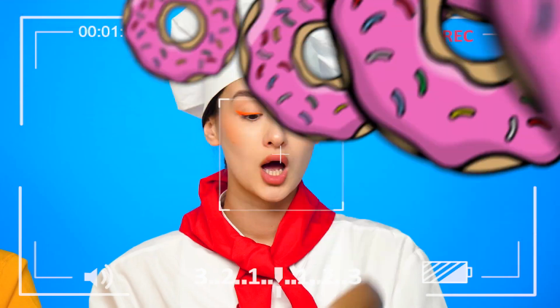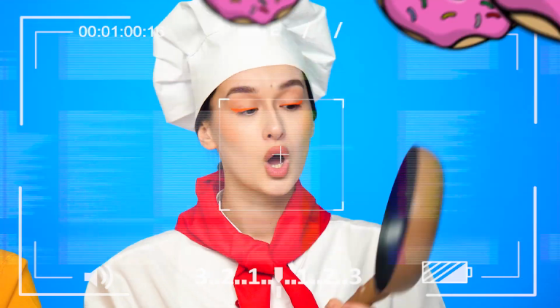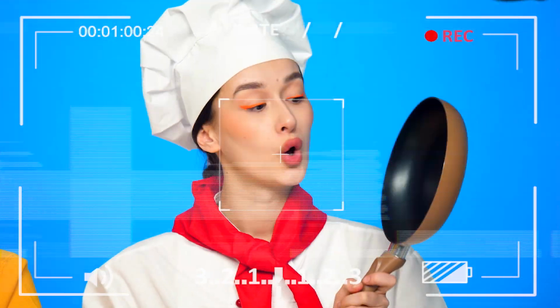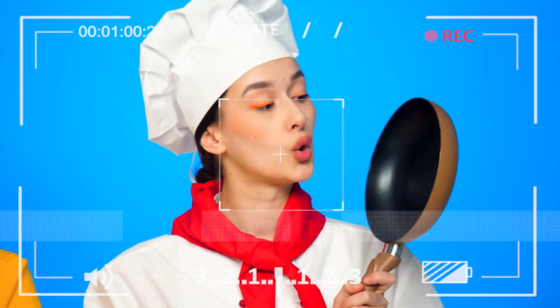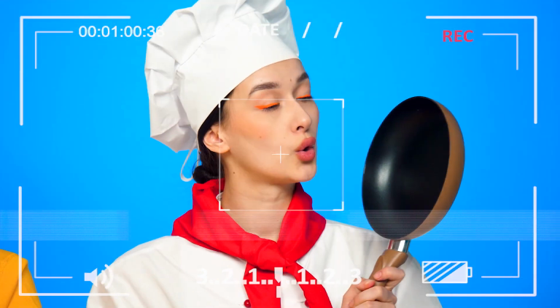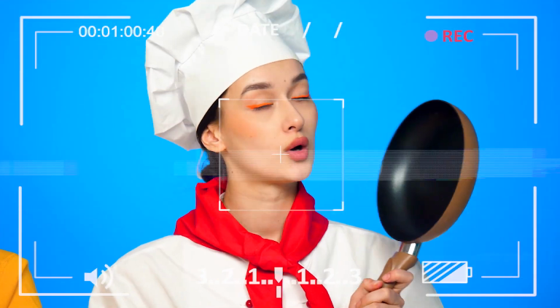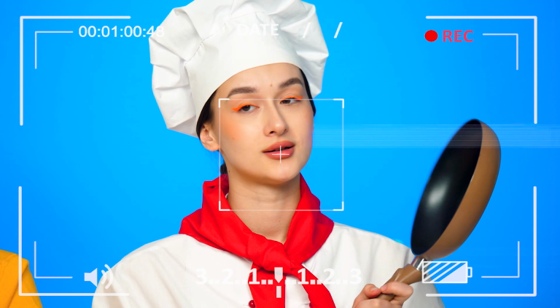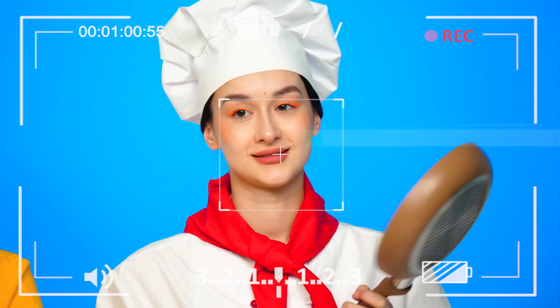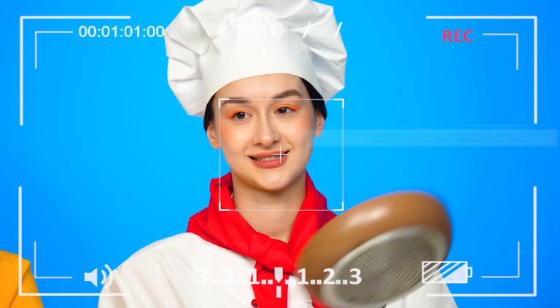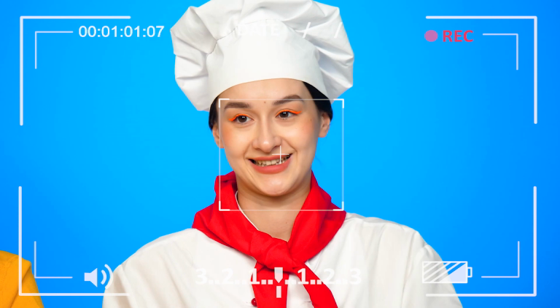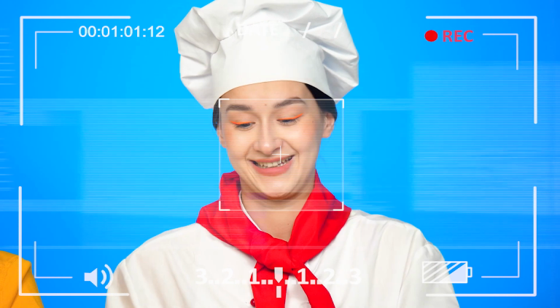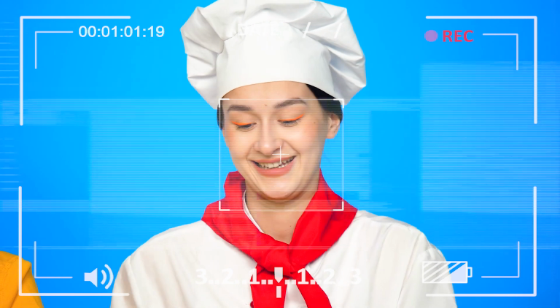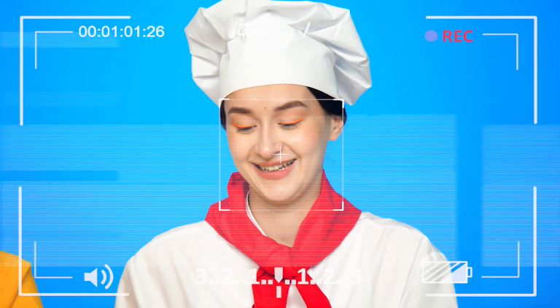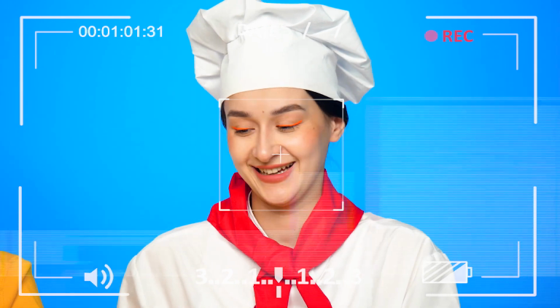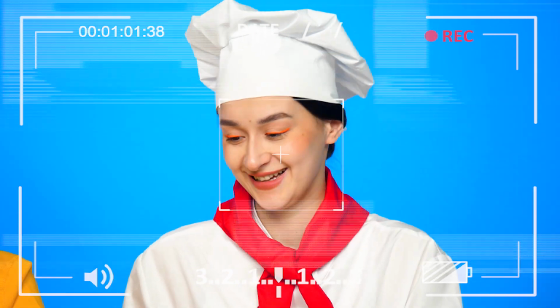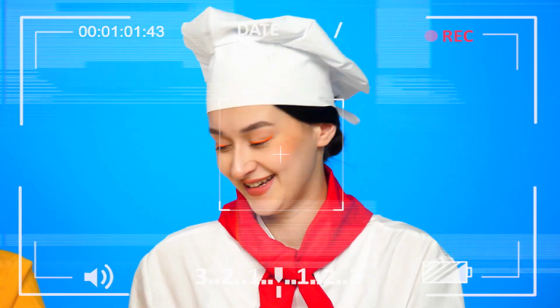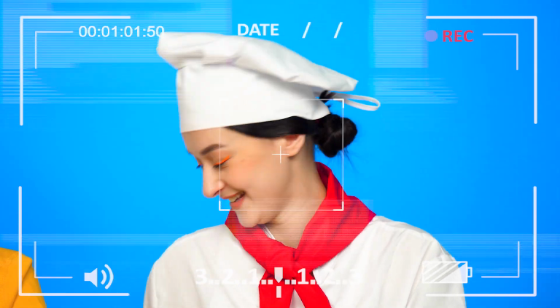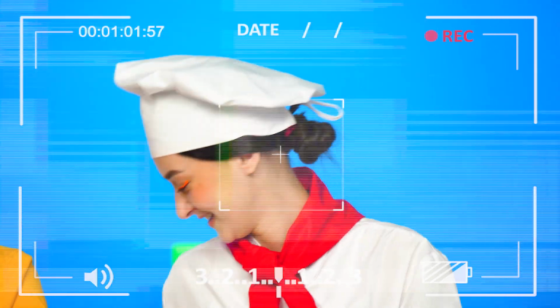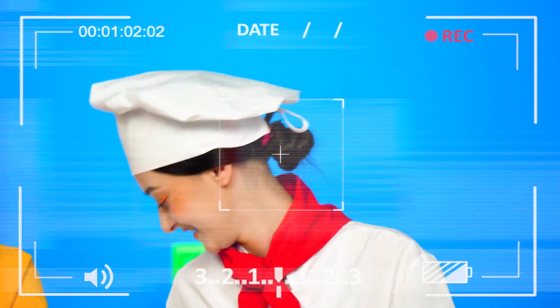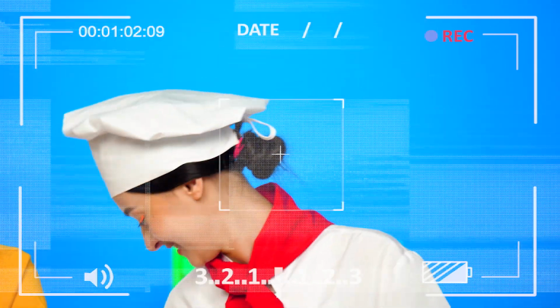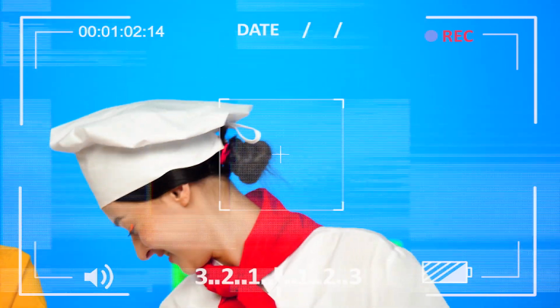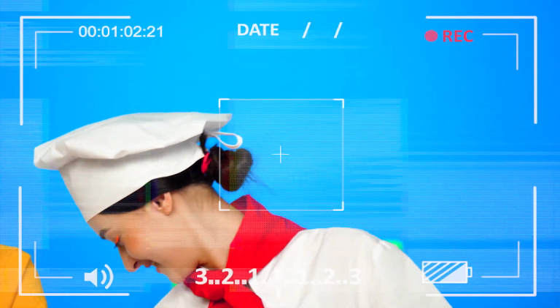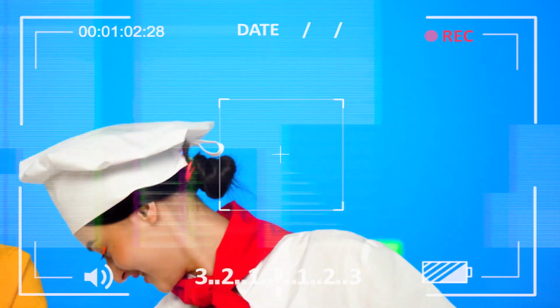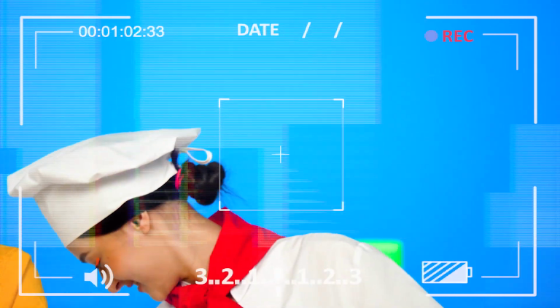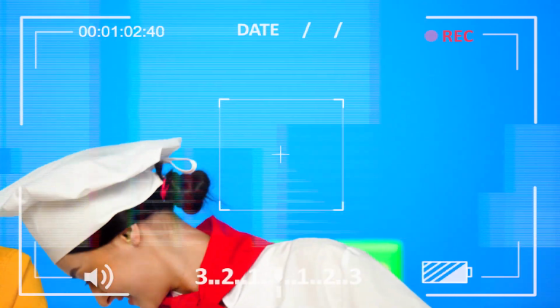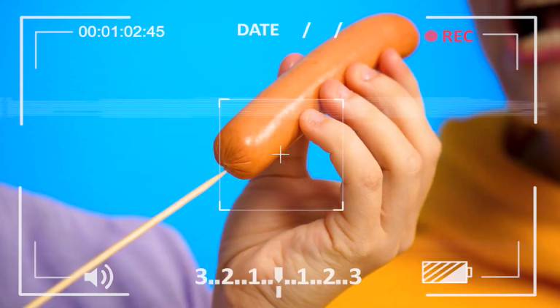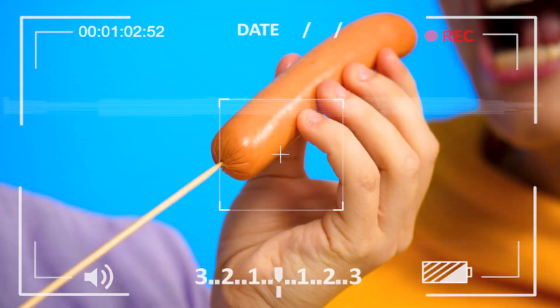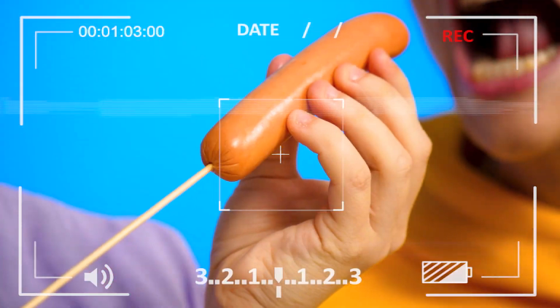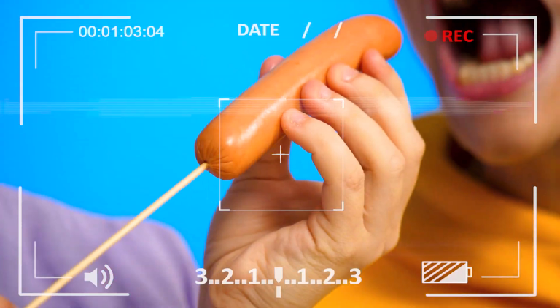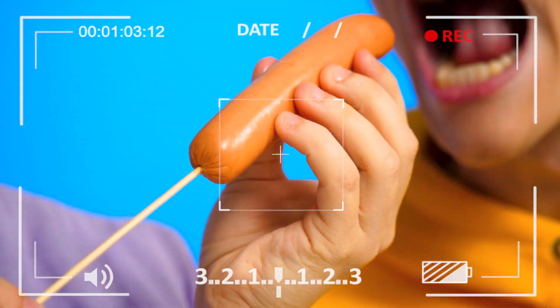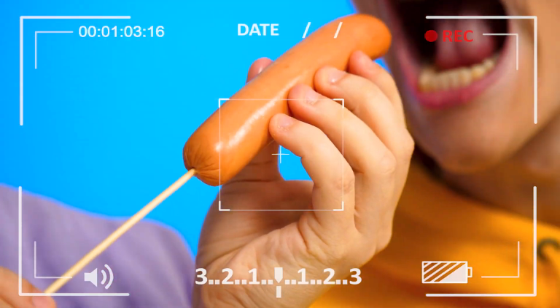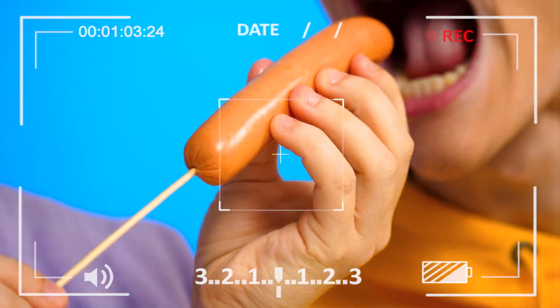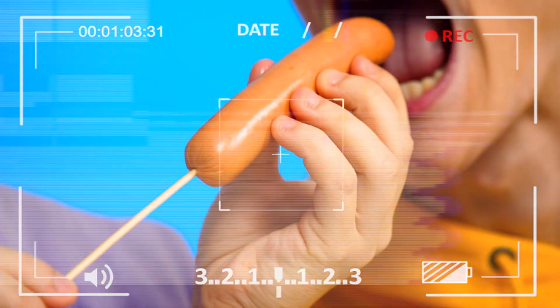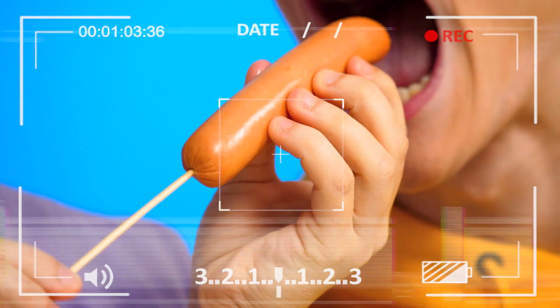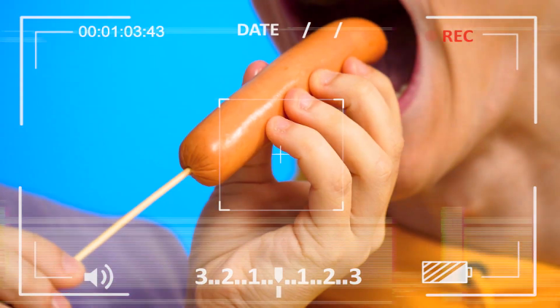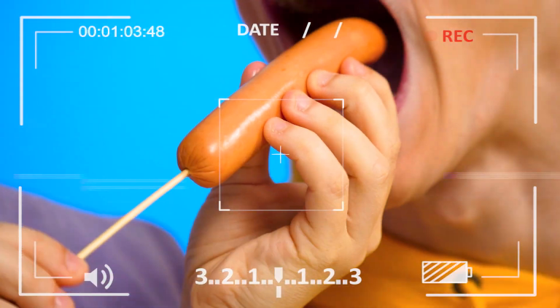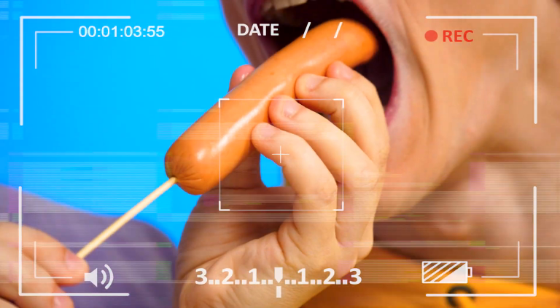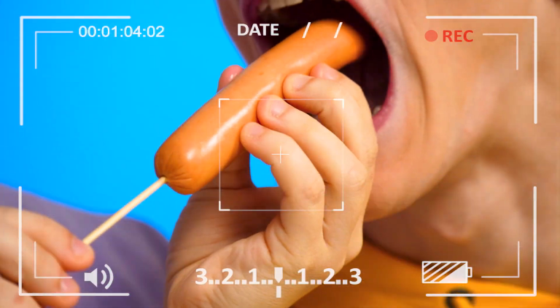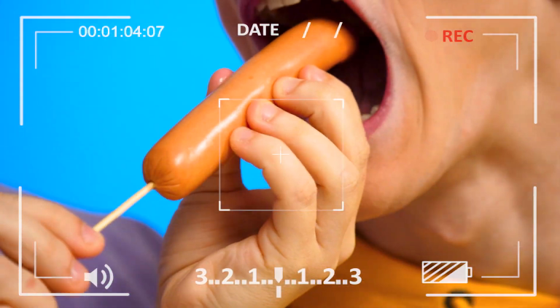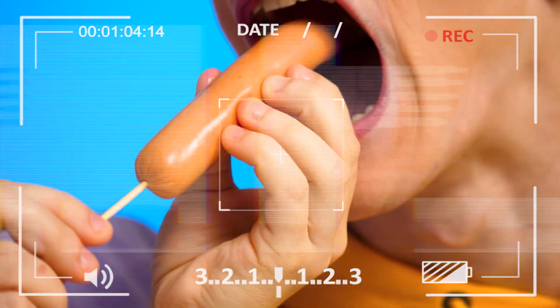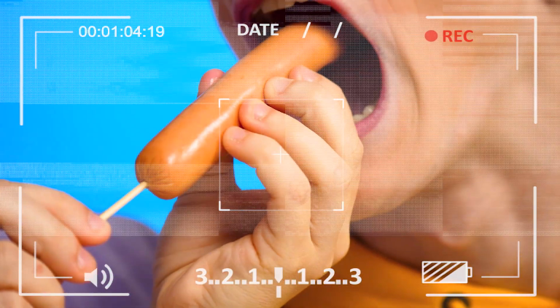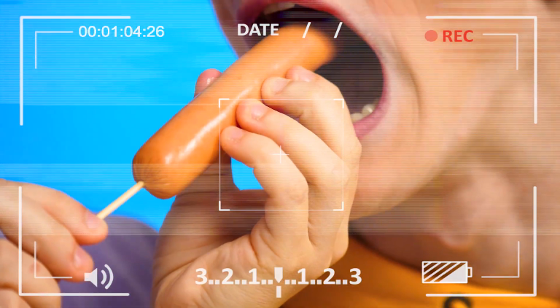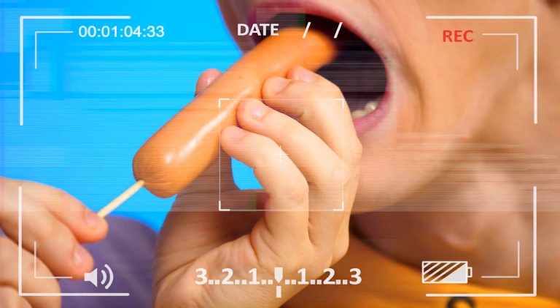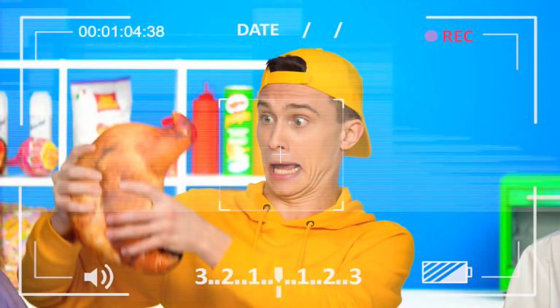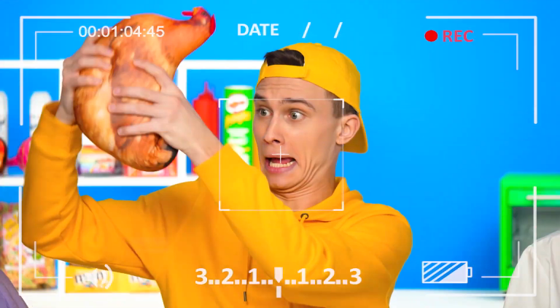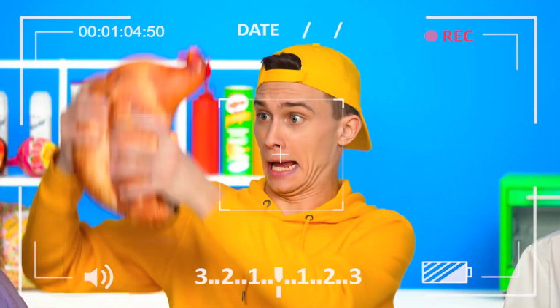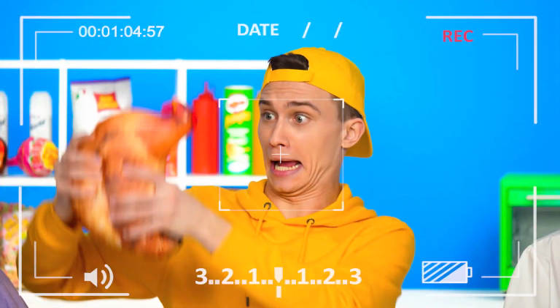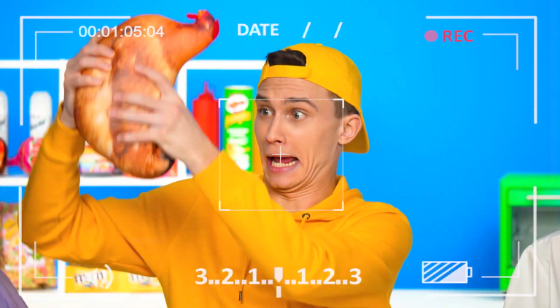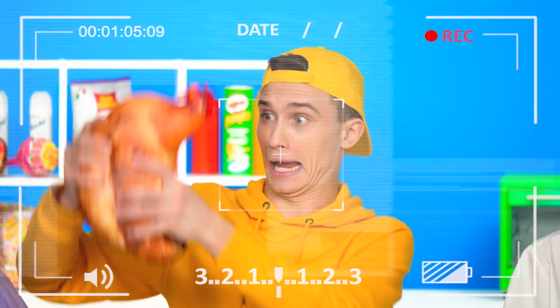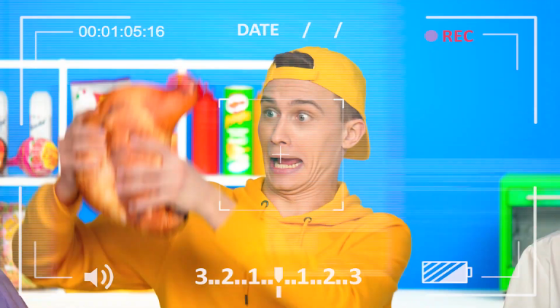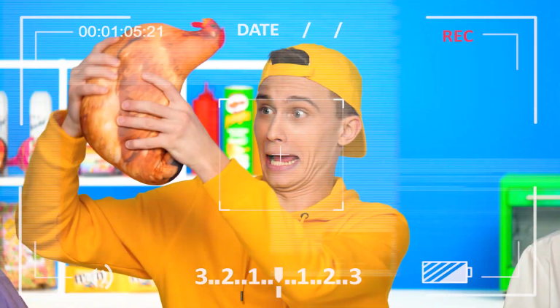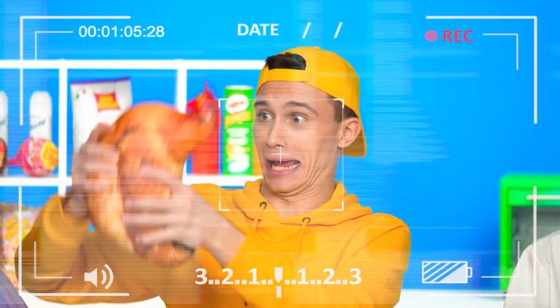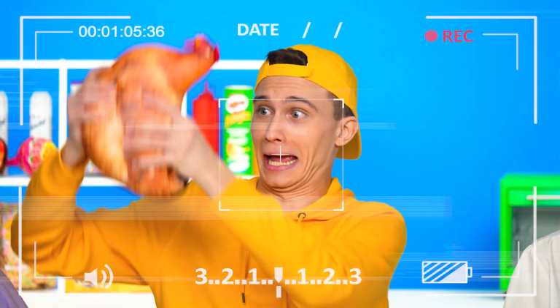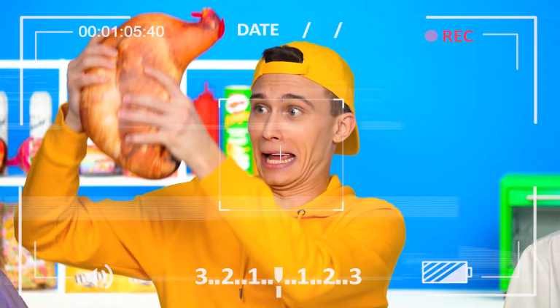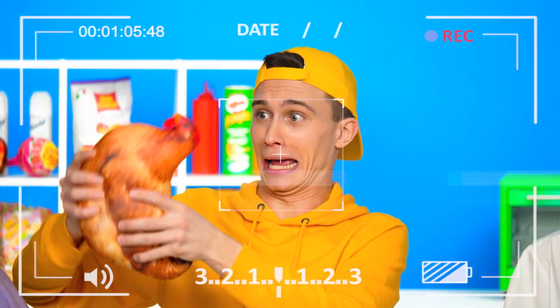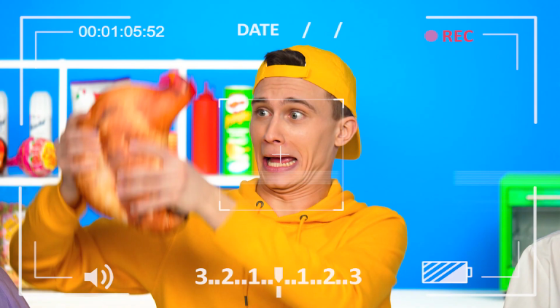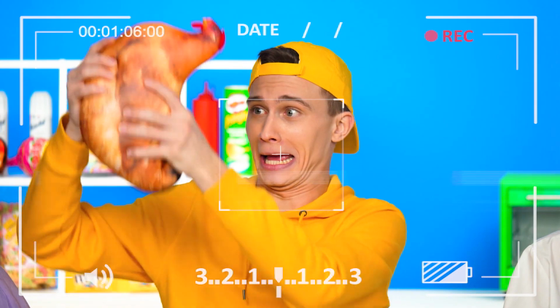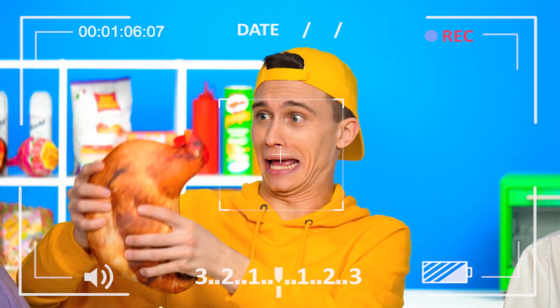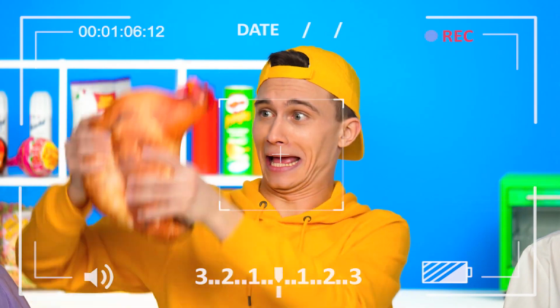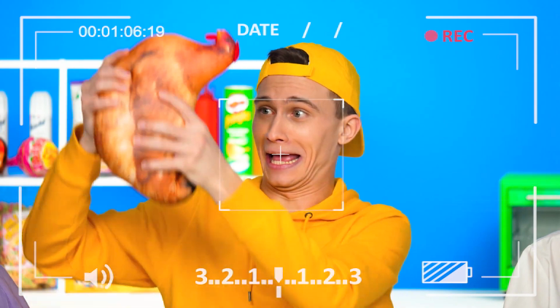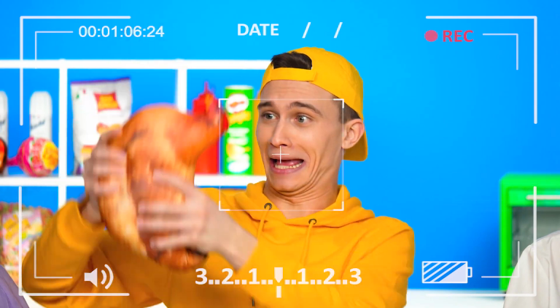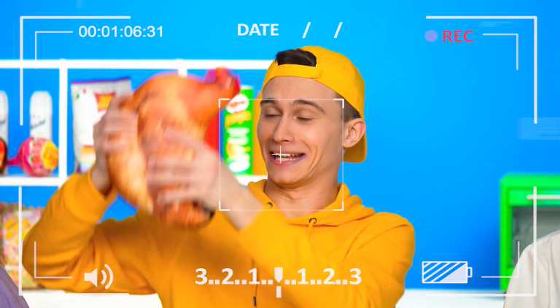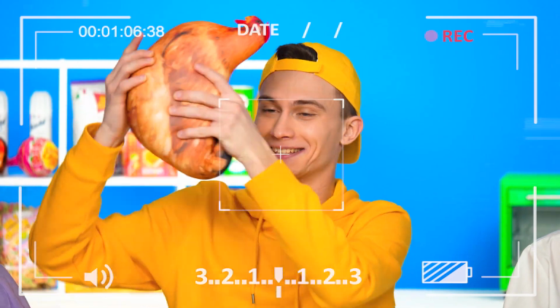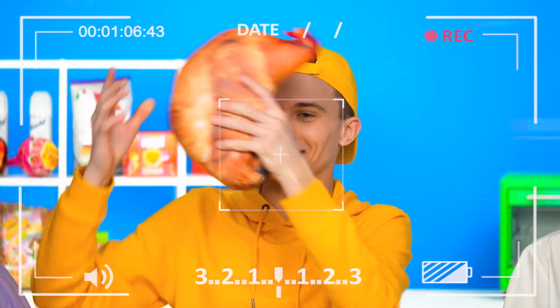Don't forget to like this video and subscribe to the Oh La La channel! Not to miss new funny videos!